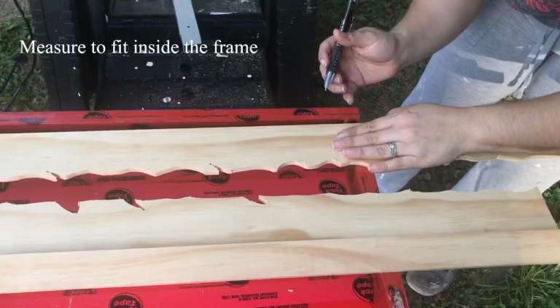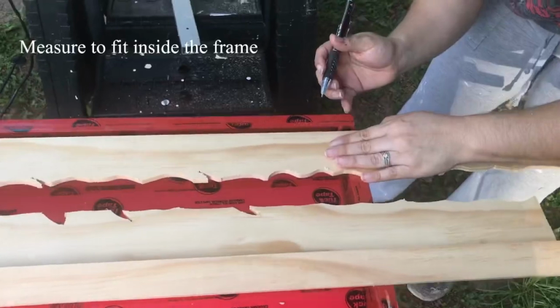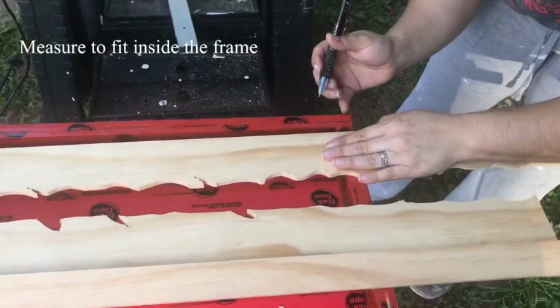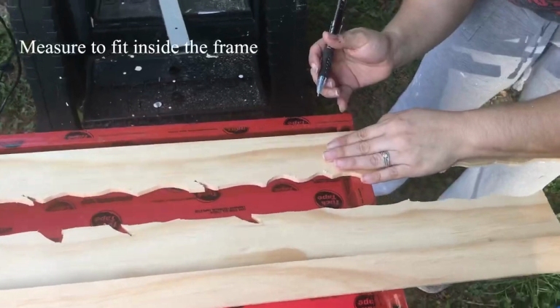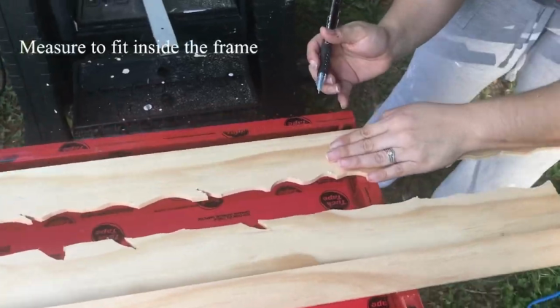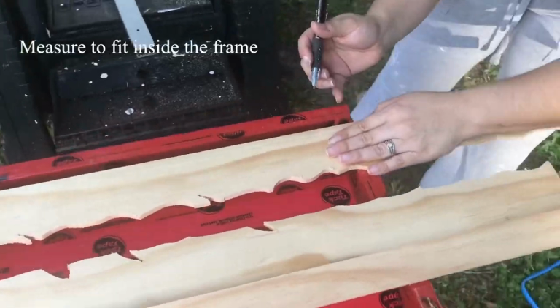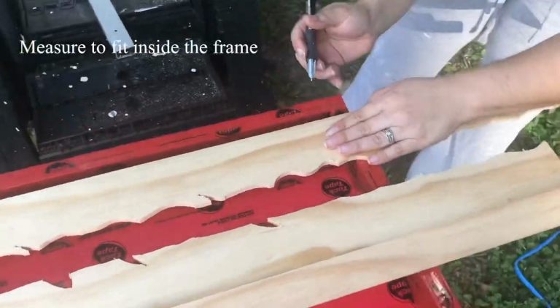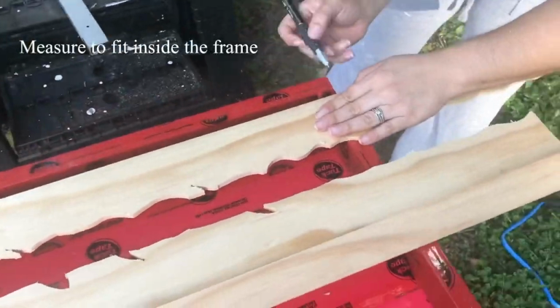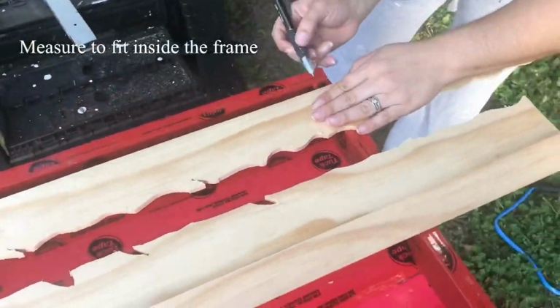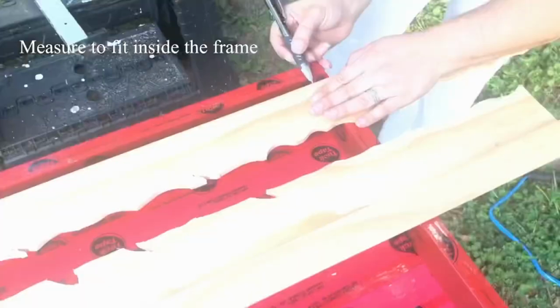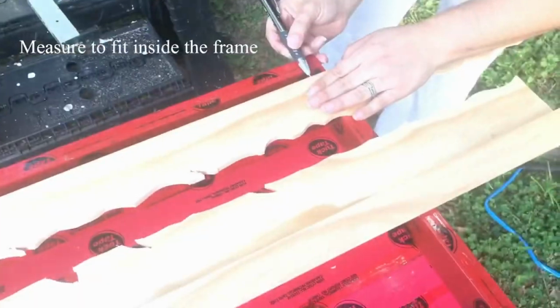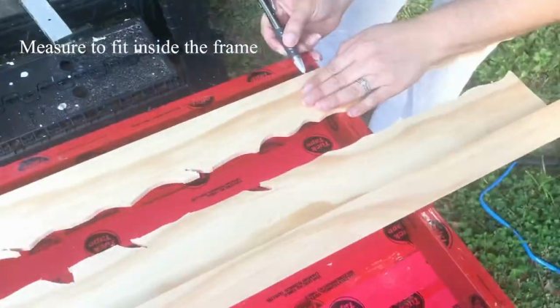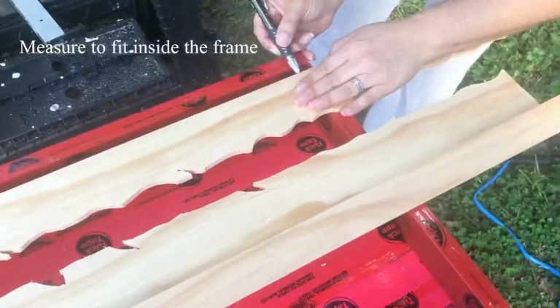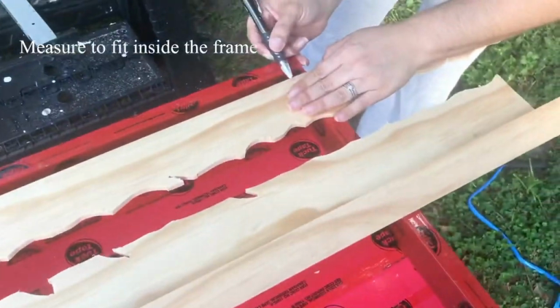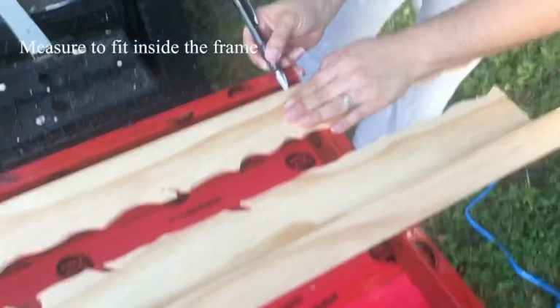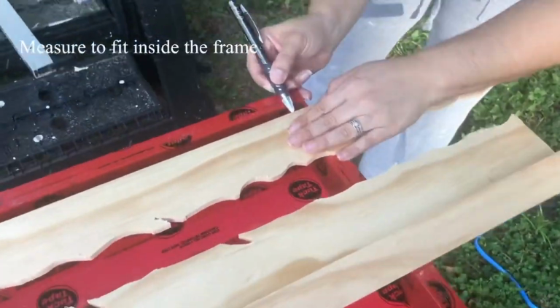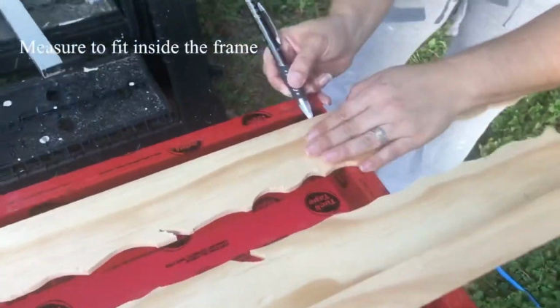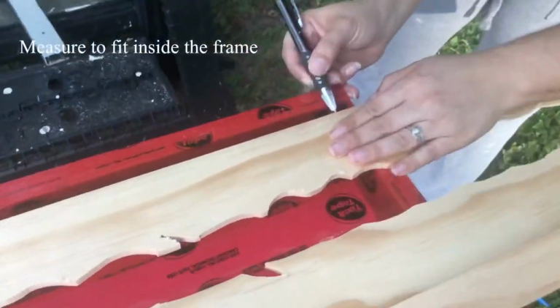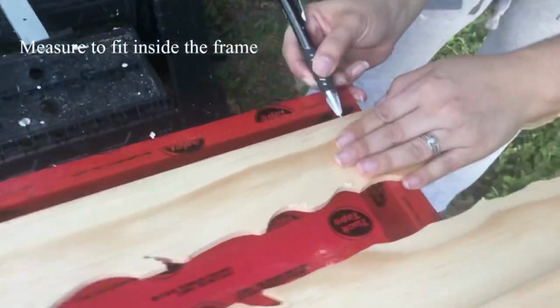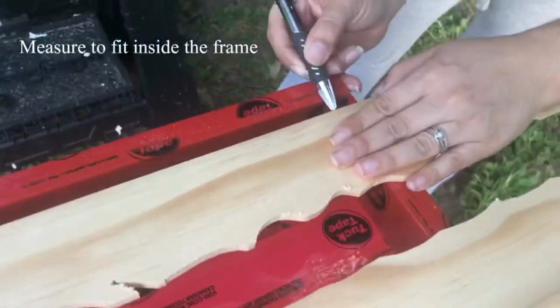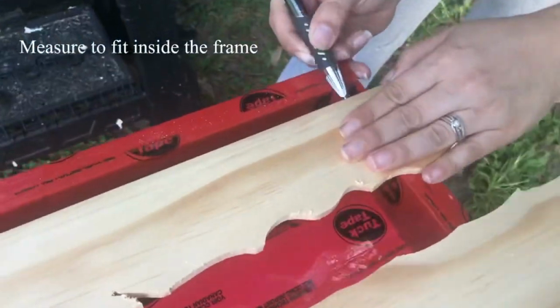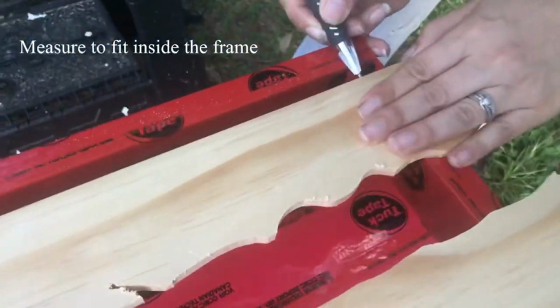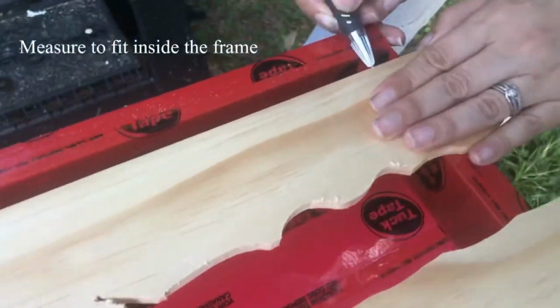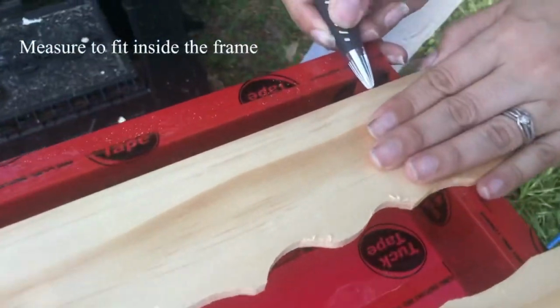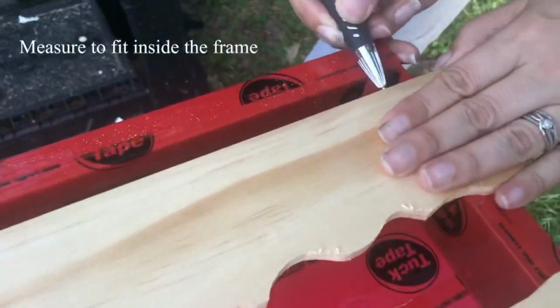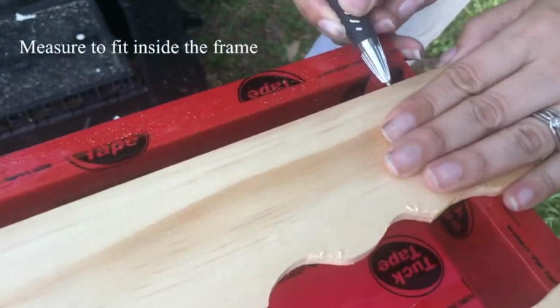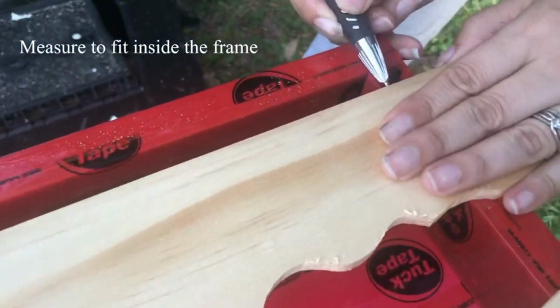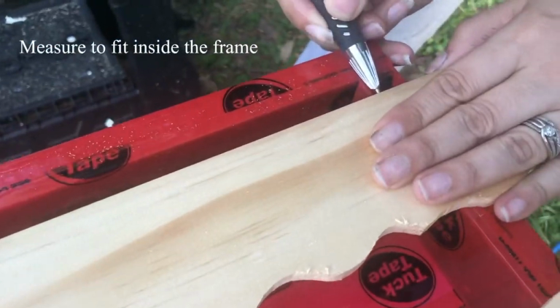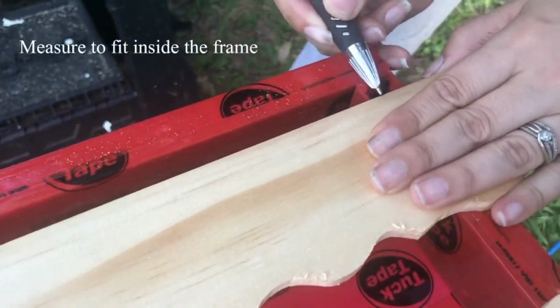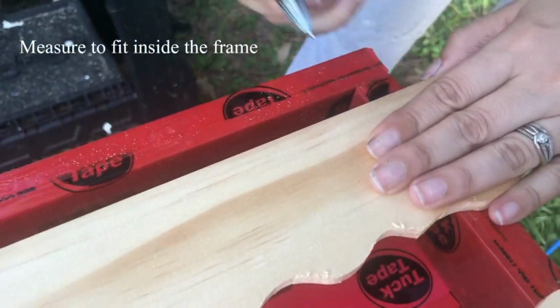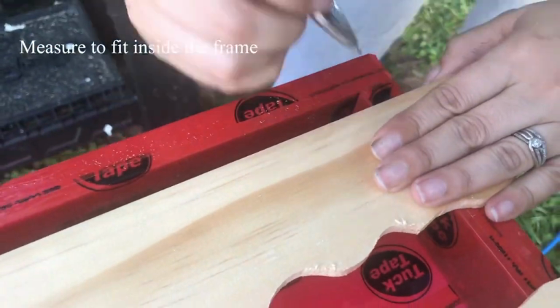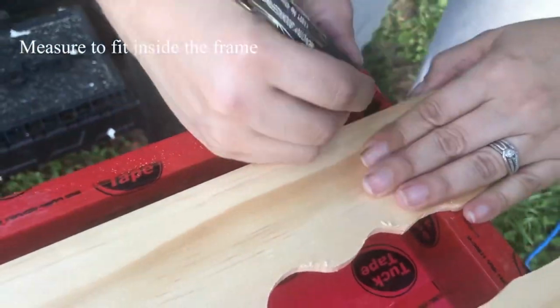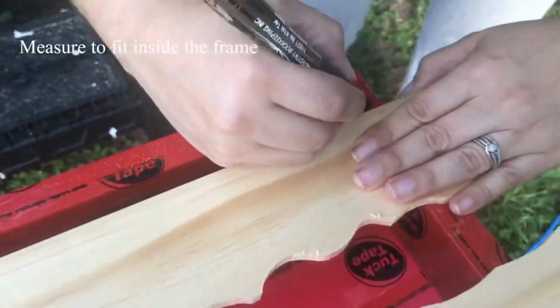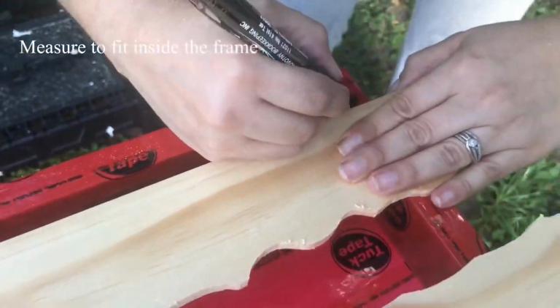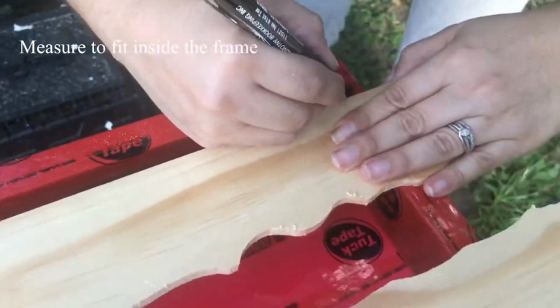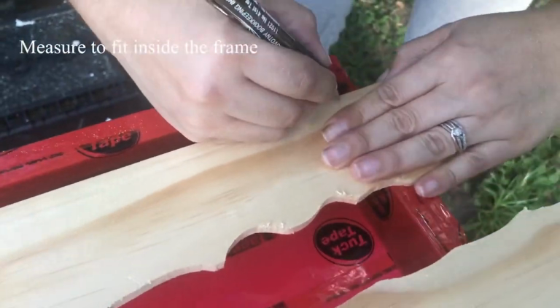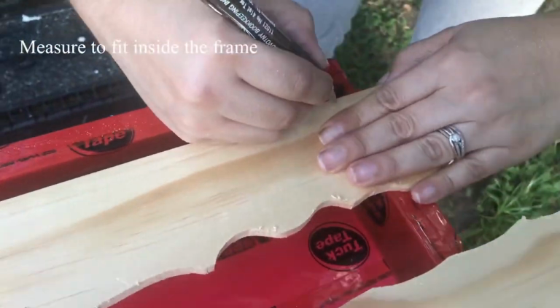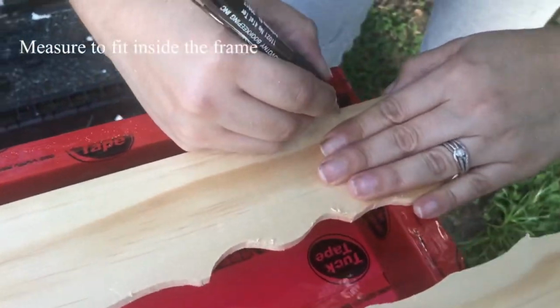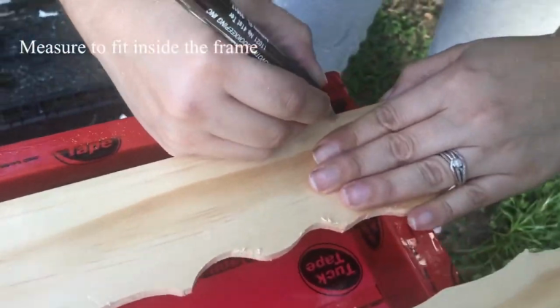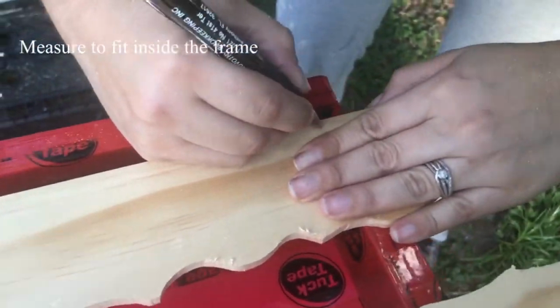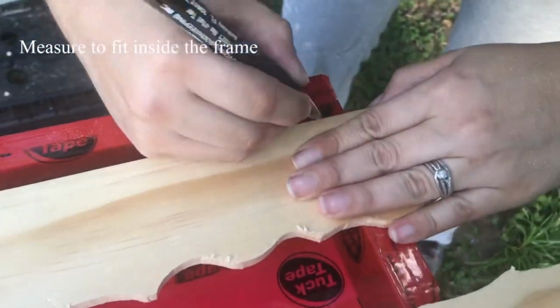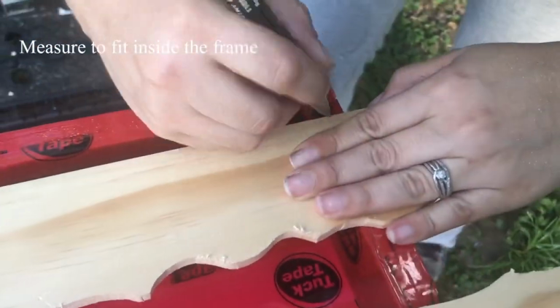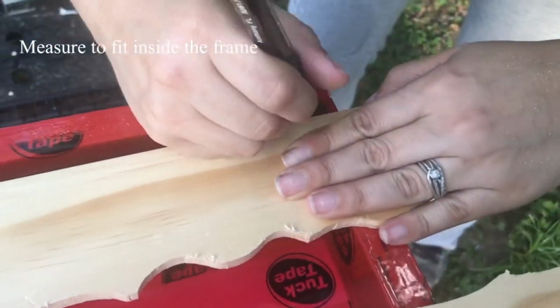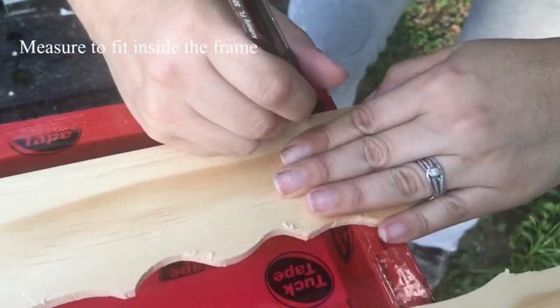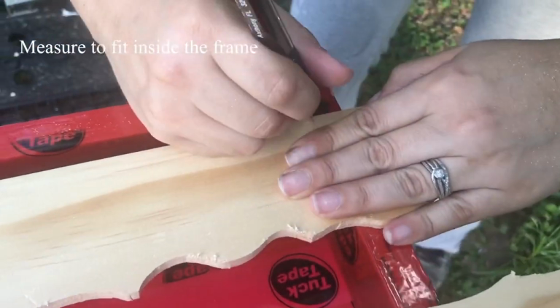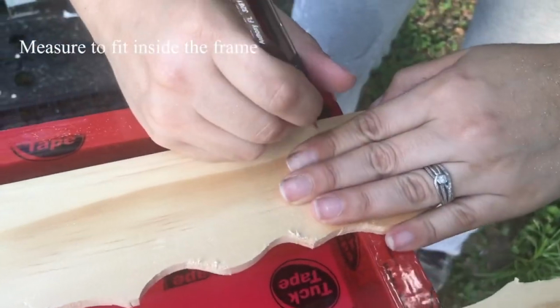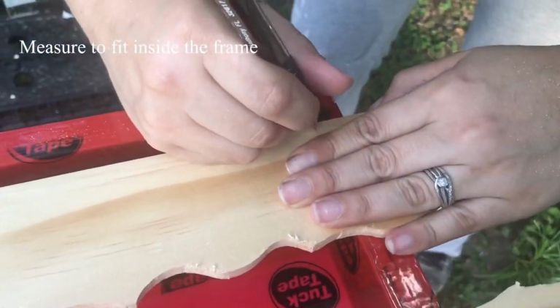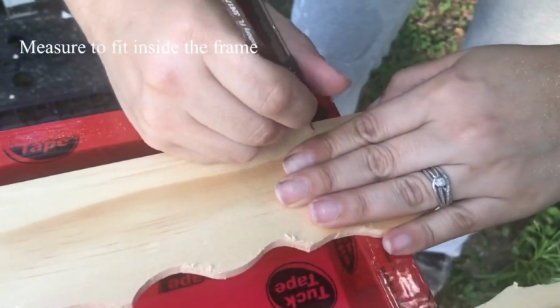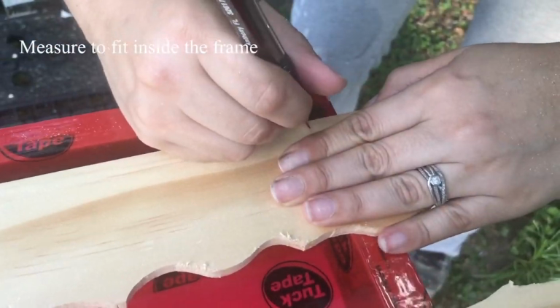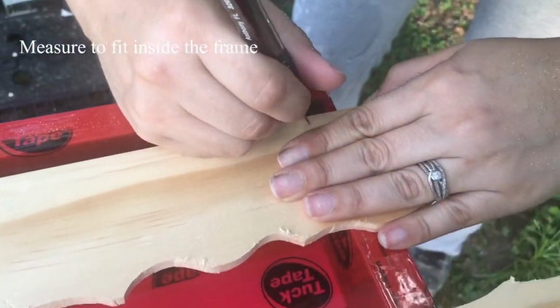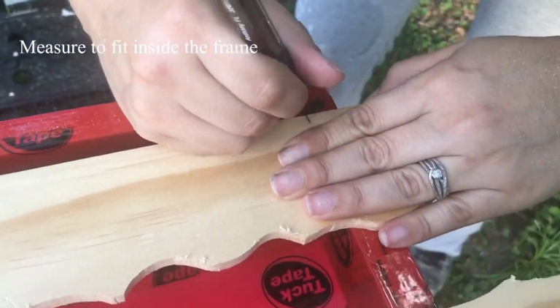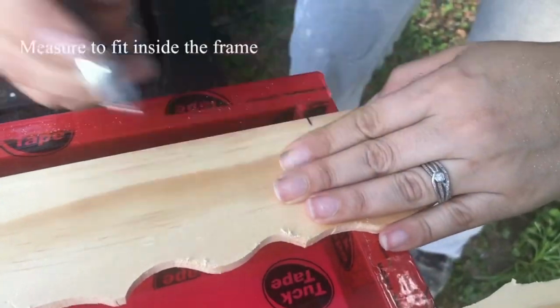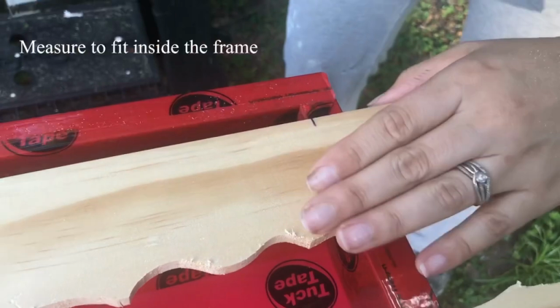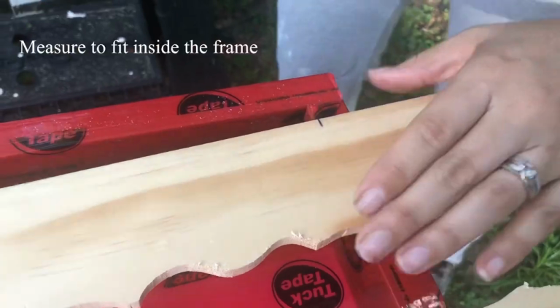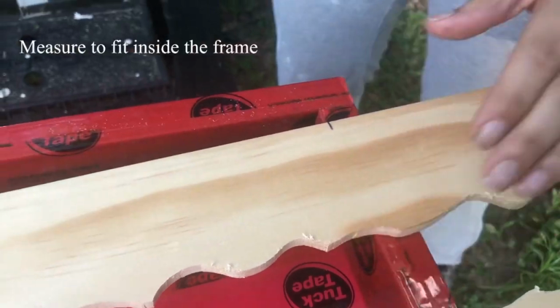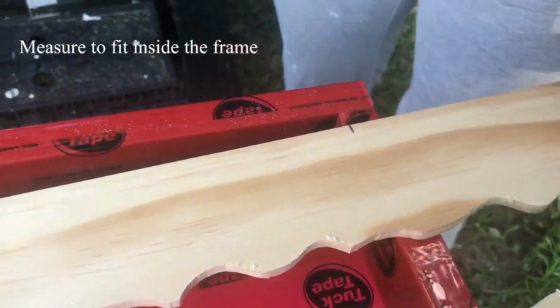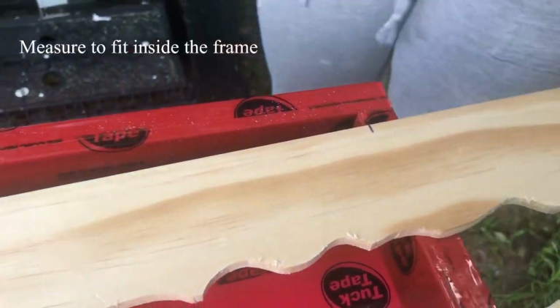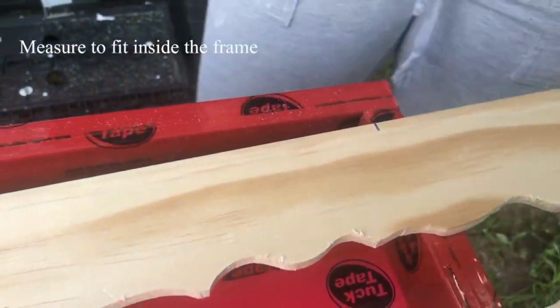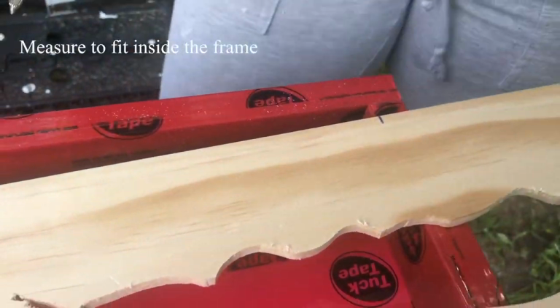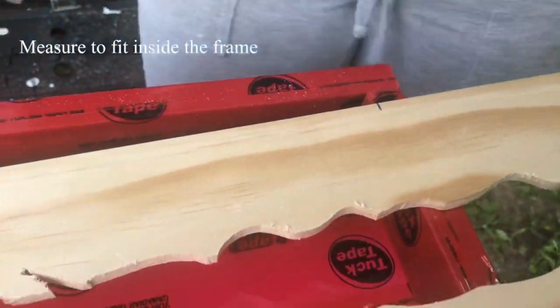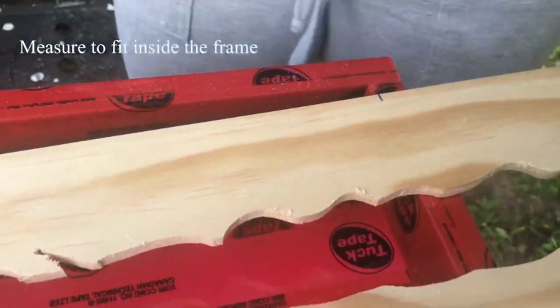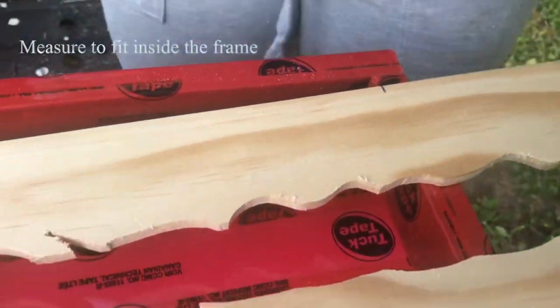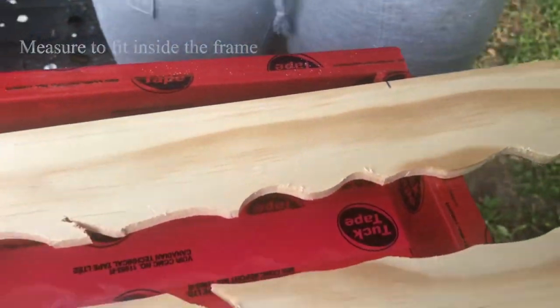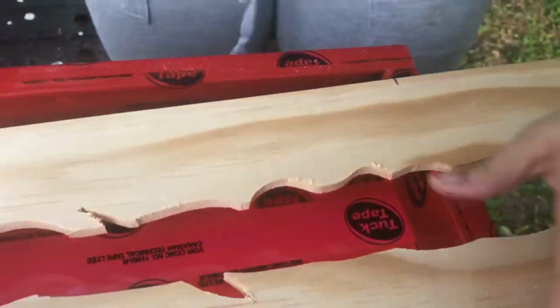Since I'm using a frame where I'm going to pour the resin, I'm marking it so I can cut it to fit inside the frame.